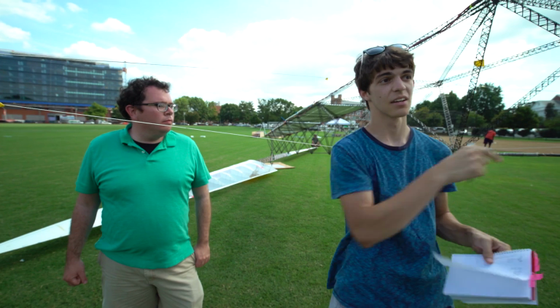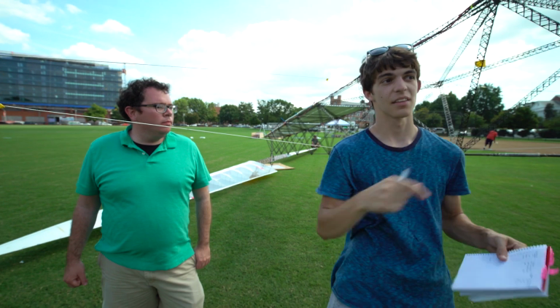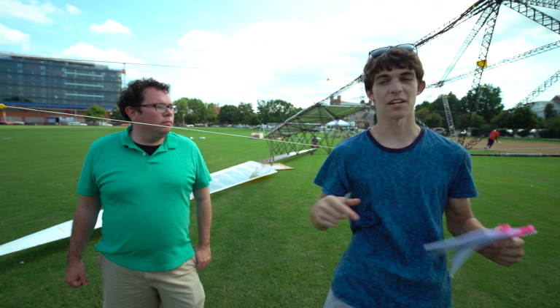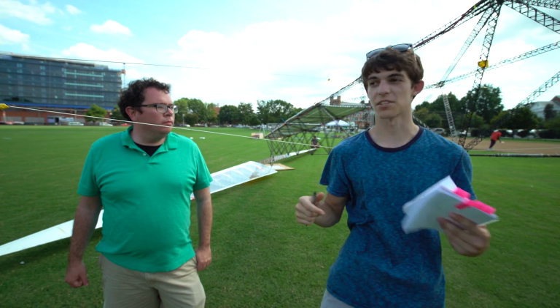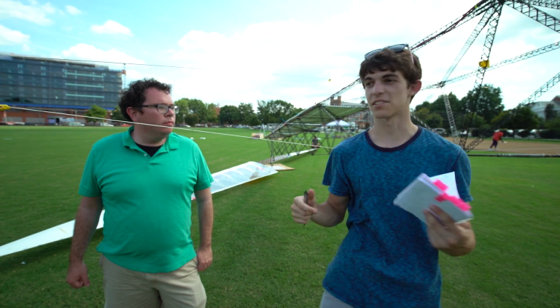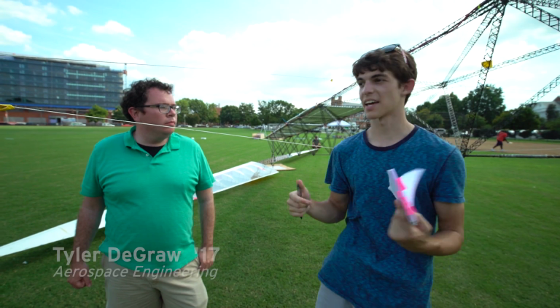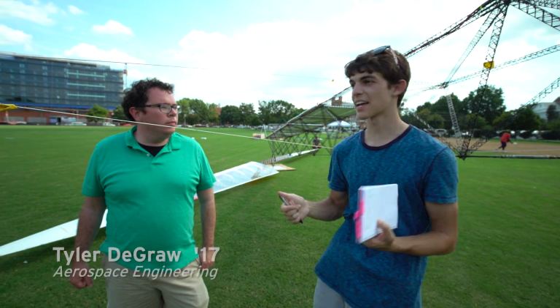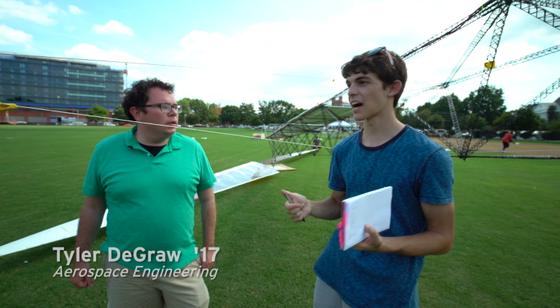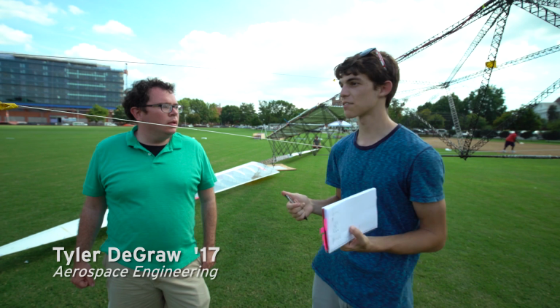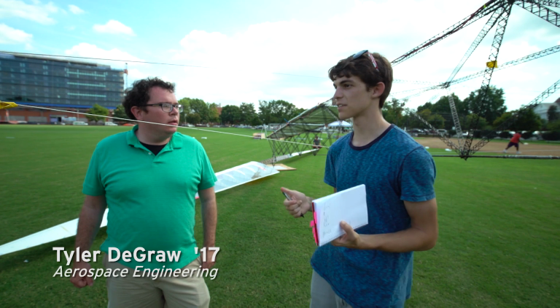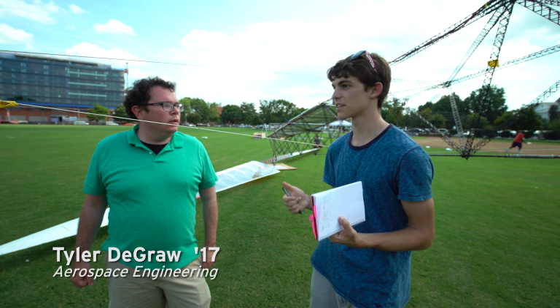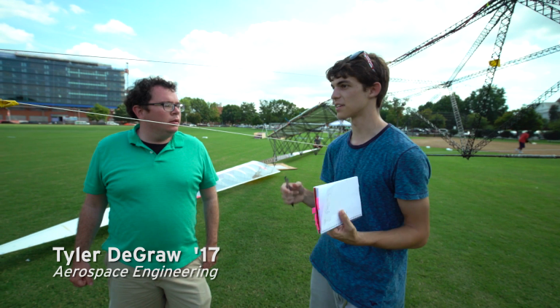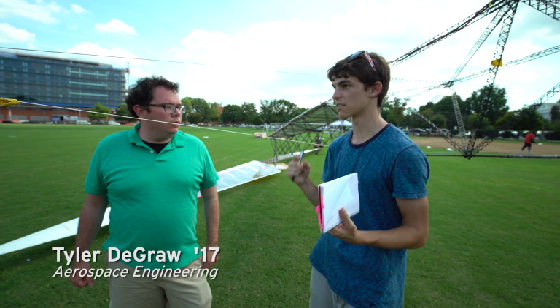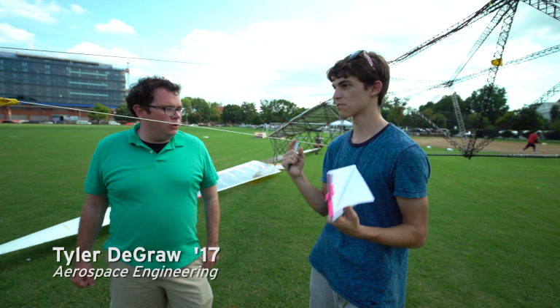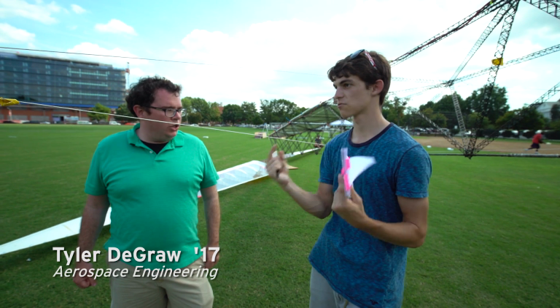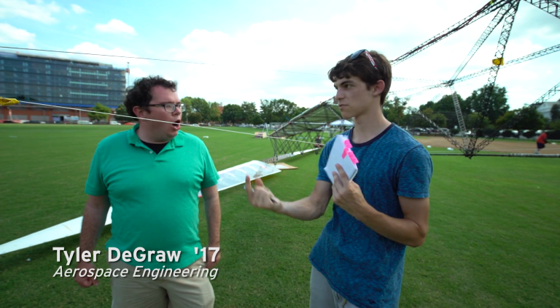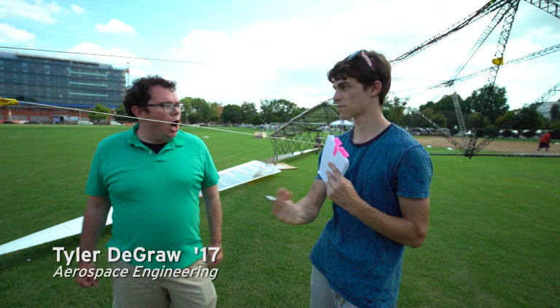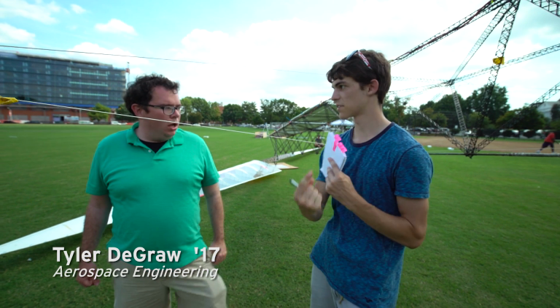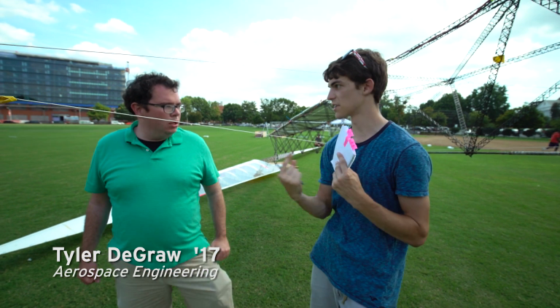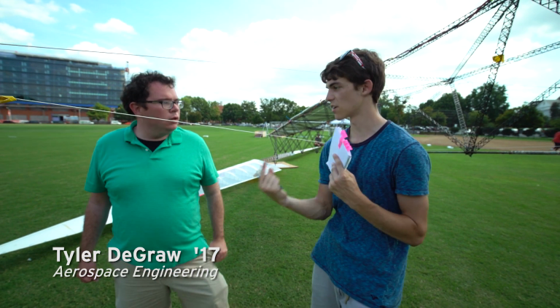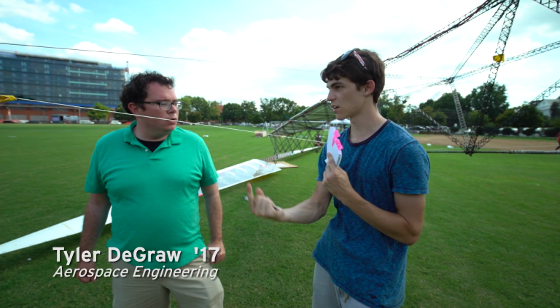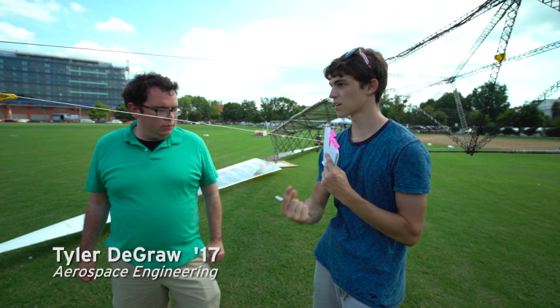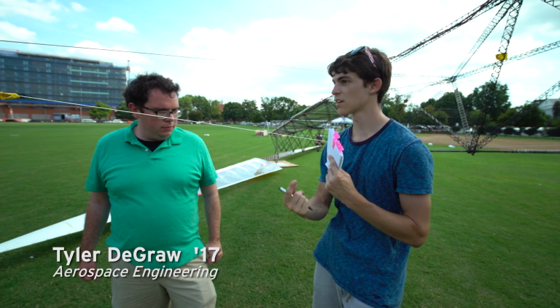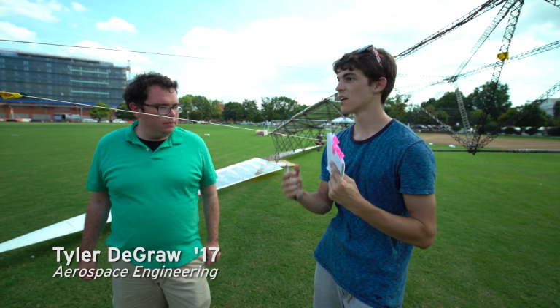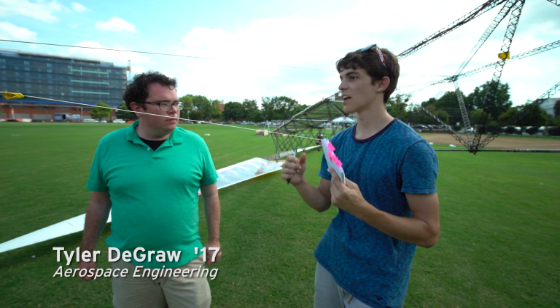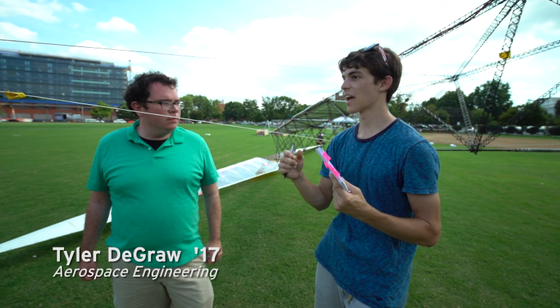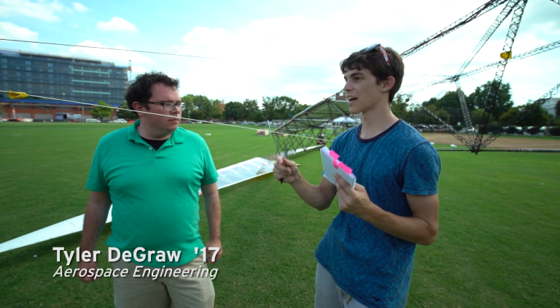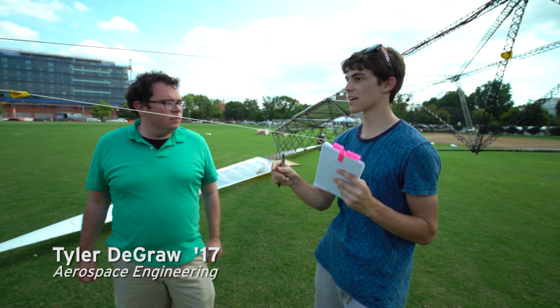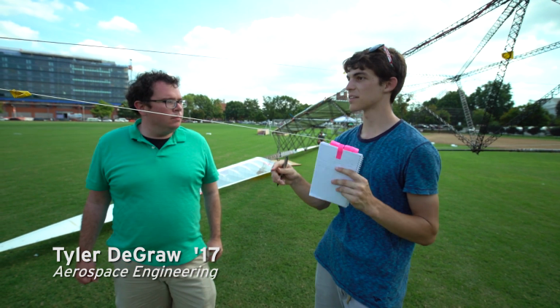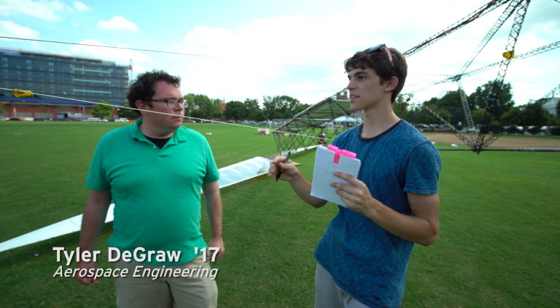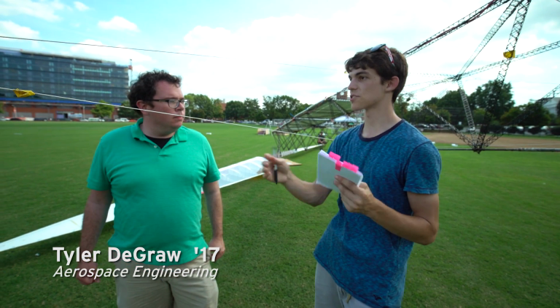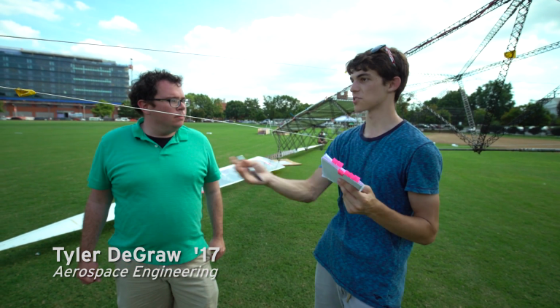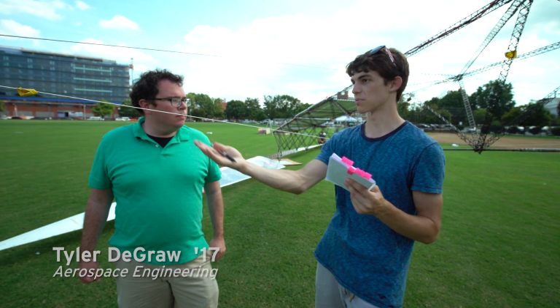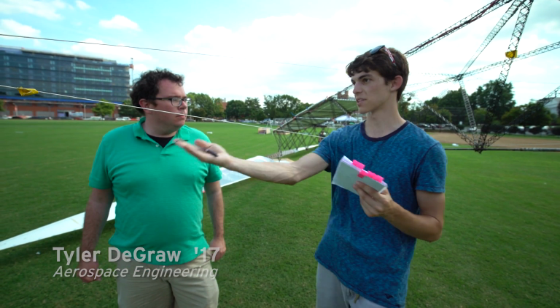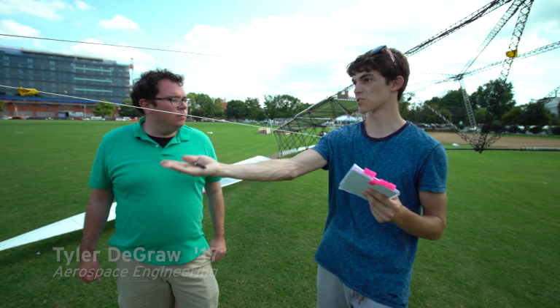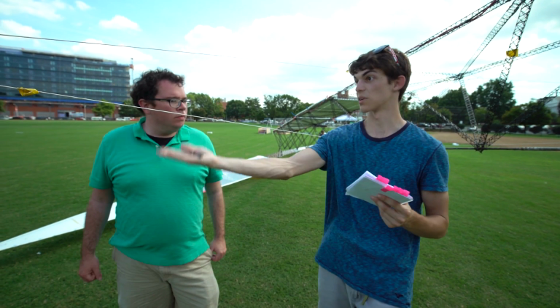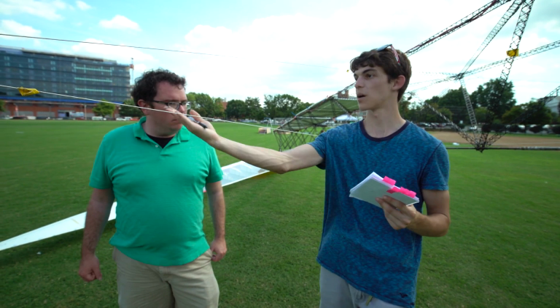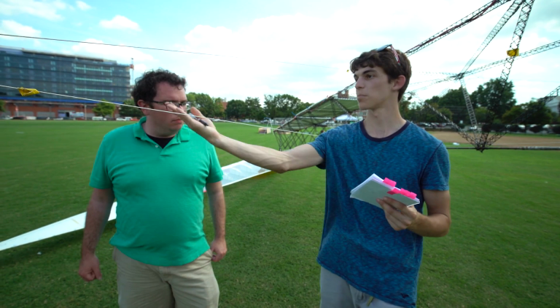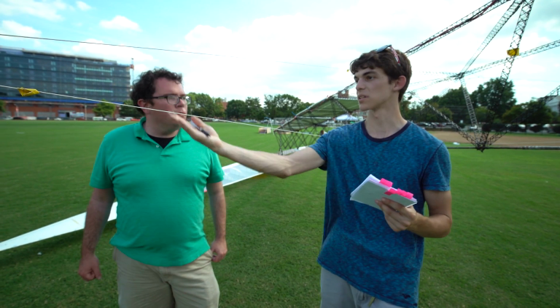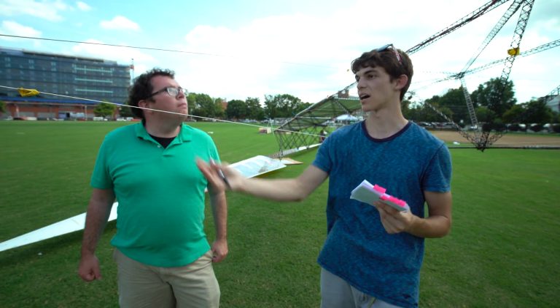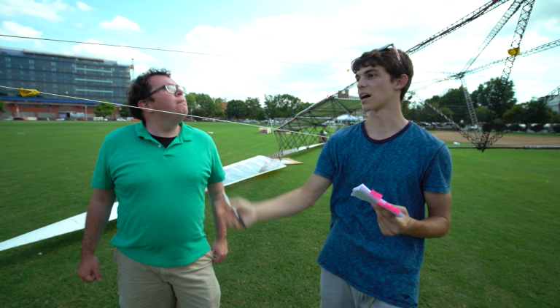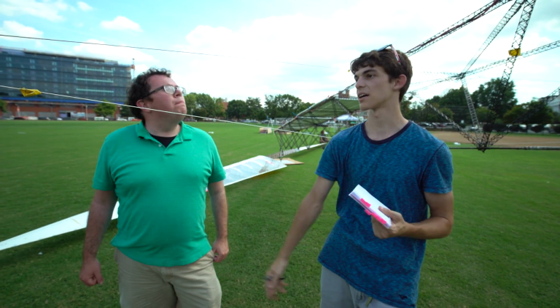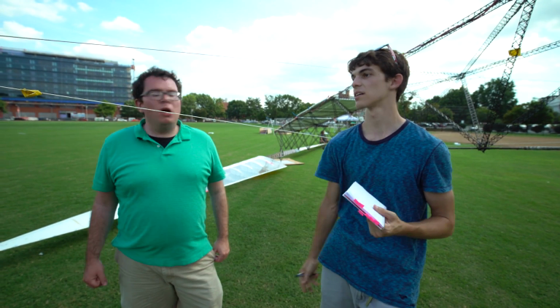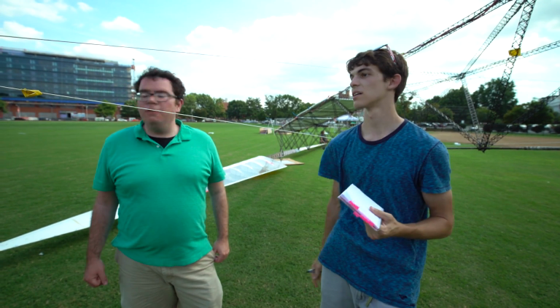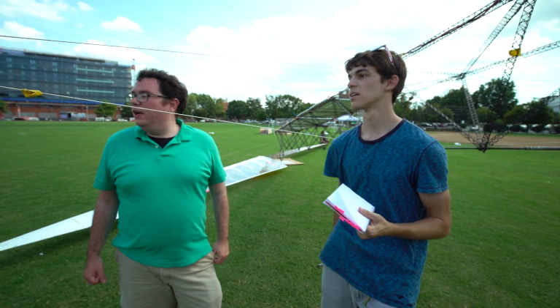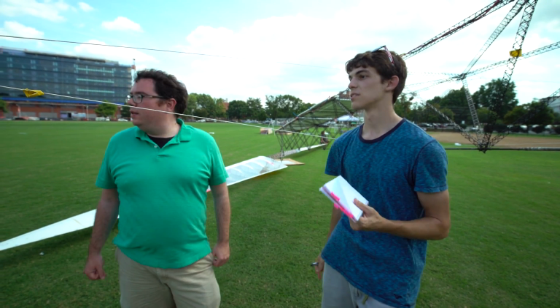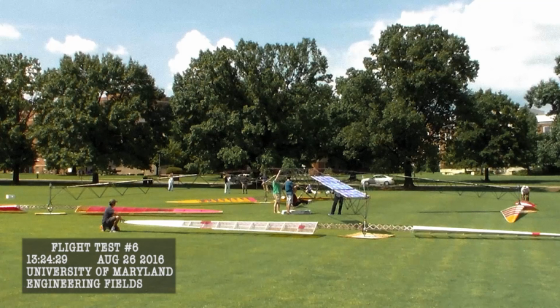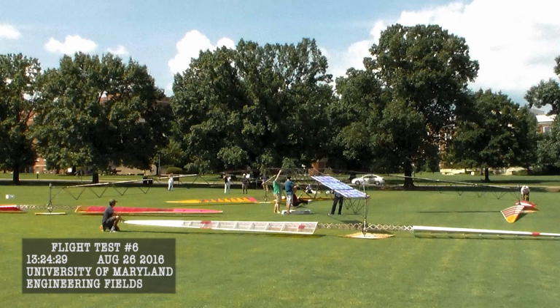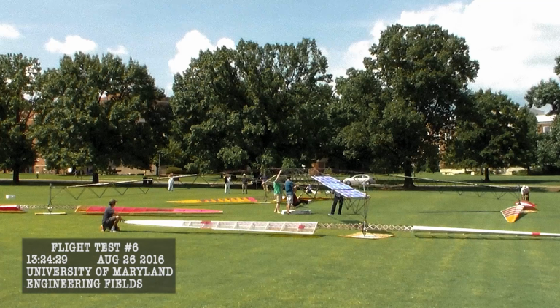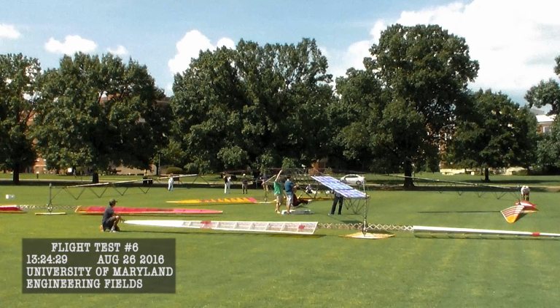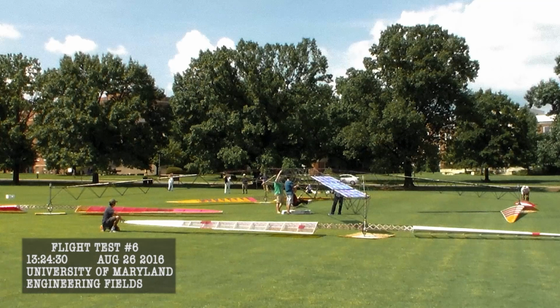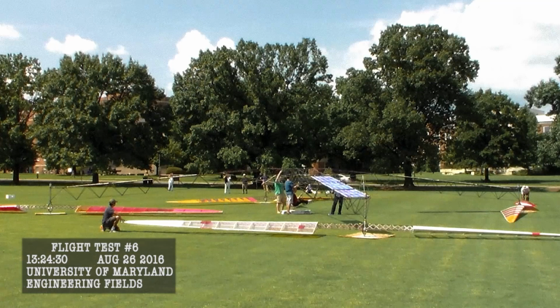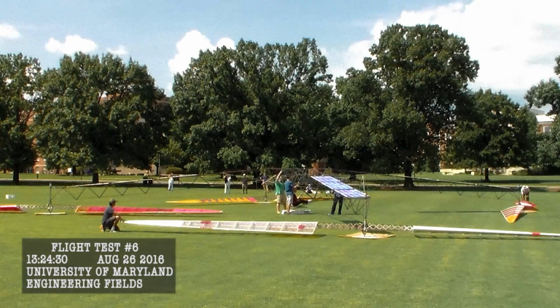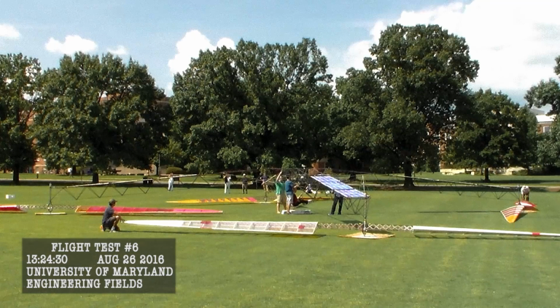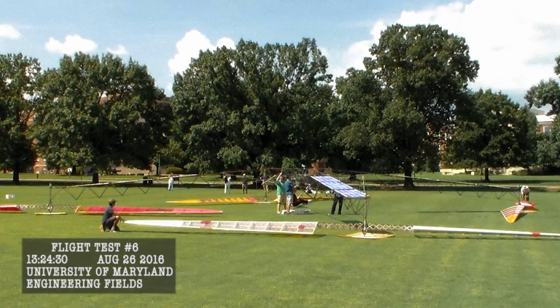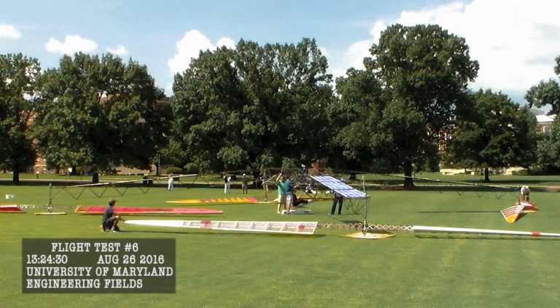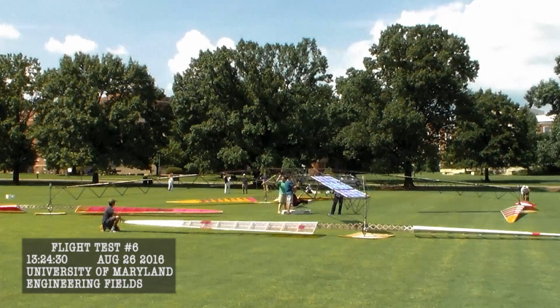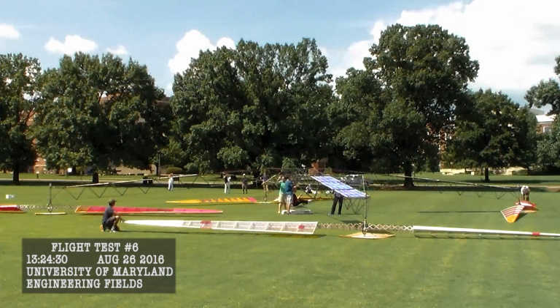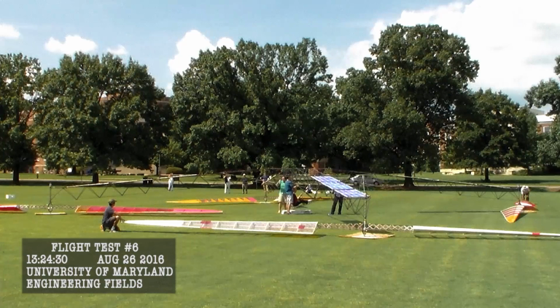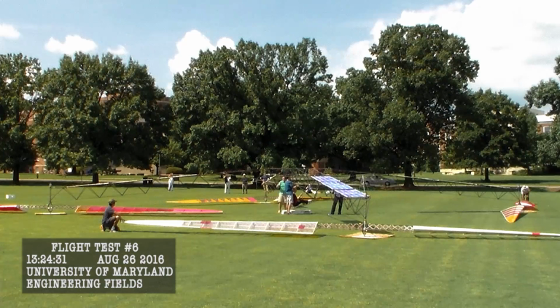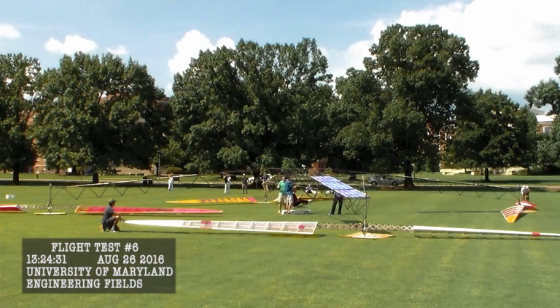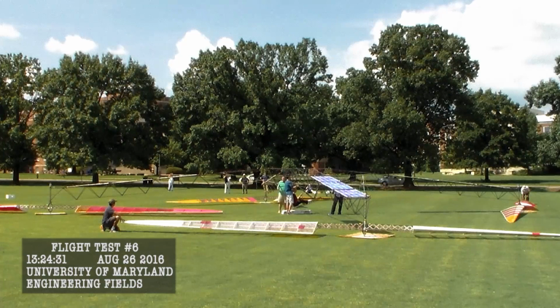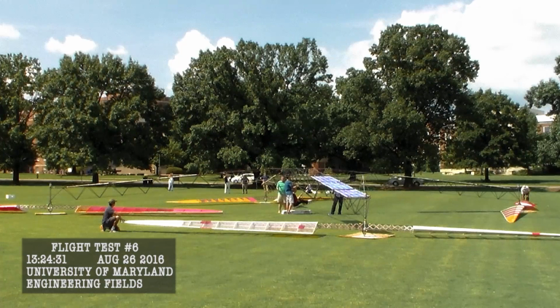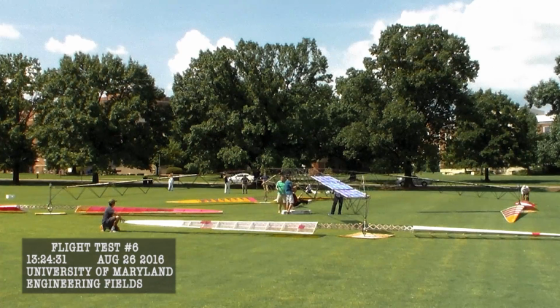That should take out the yaw, and it should bring this one up a little higher. Perfect. There's going to be flight test number six!